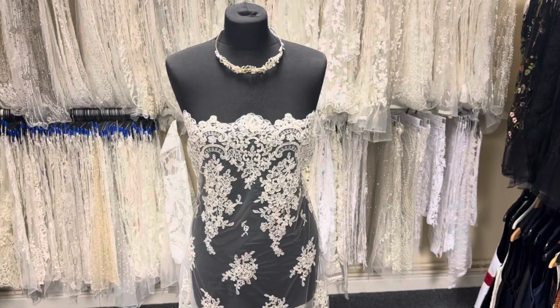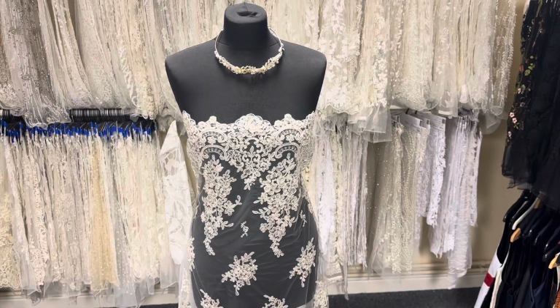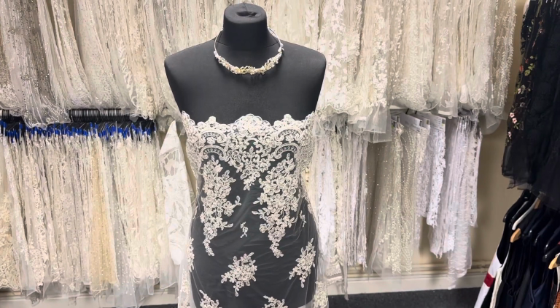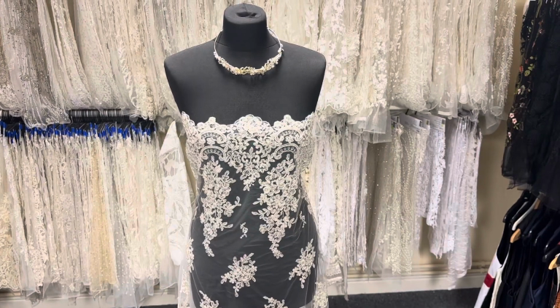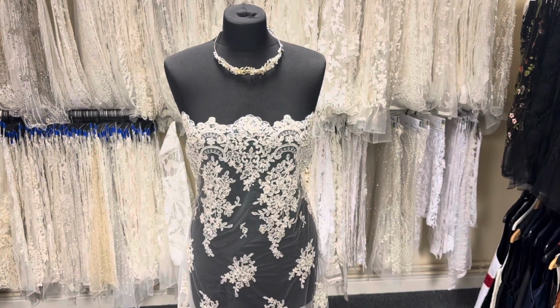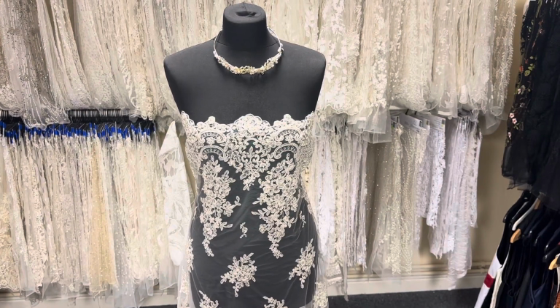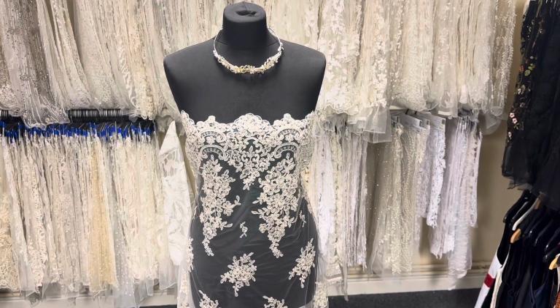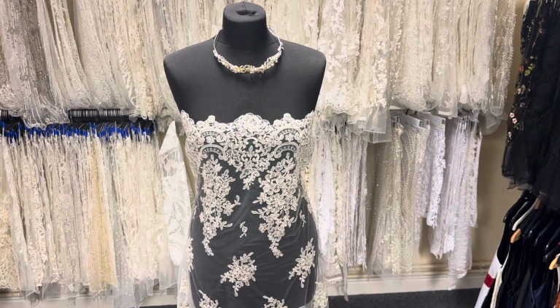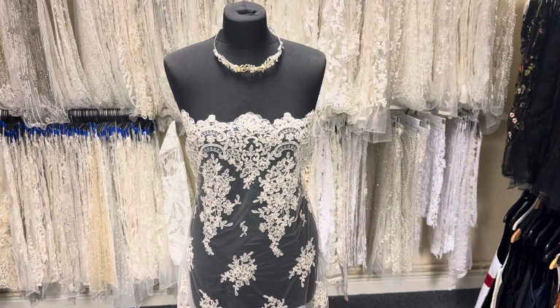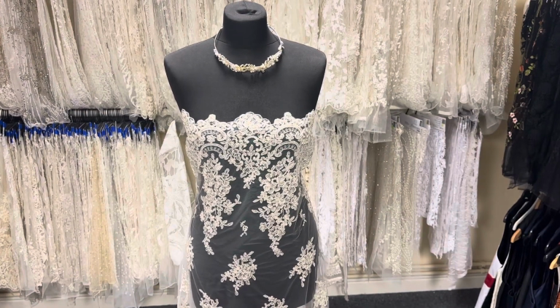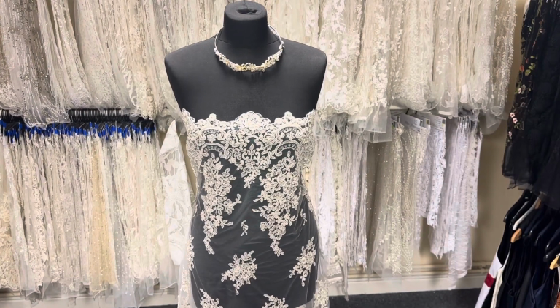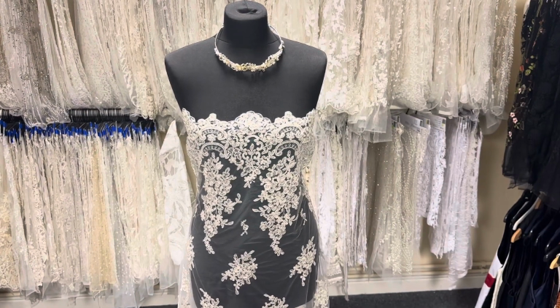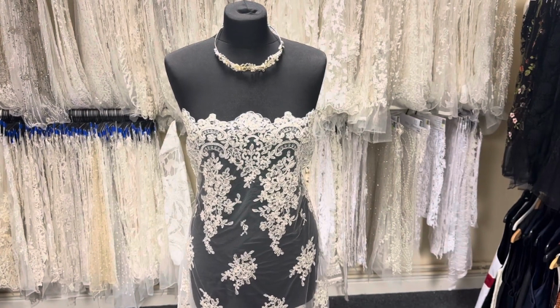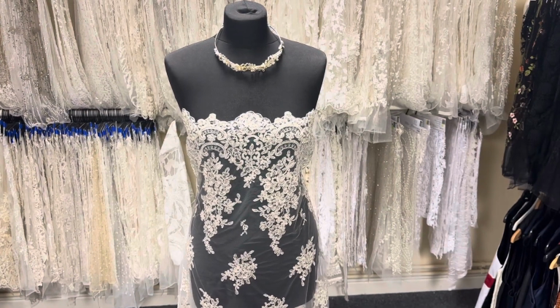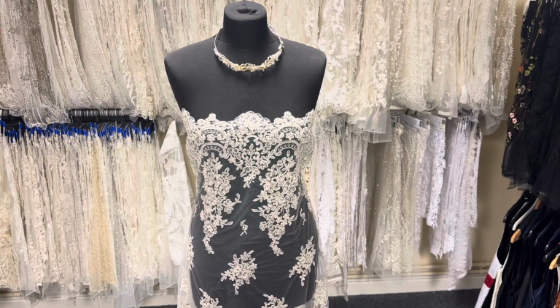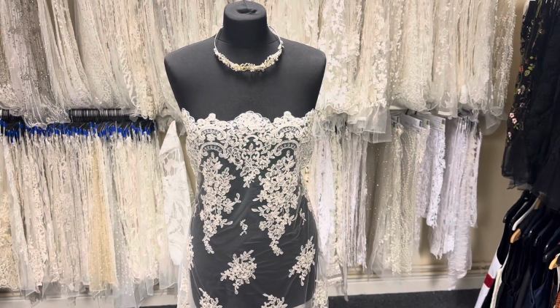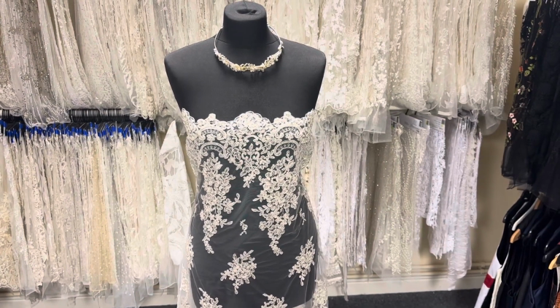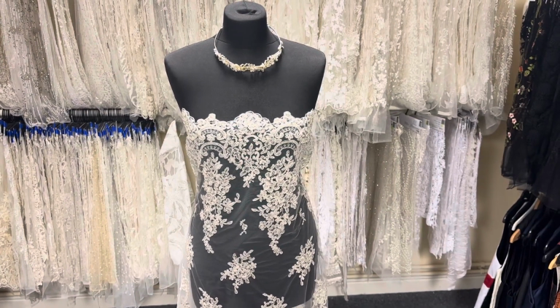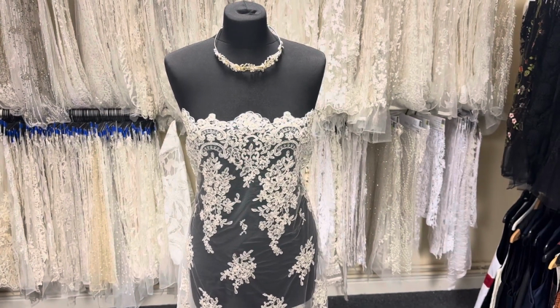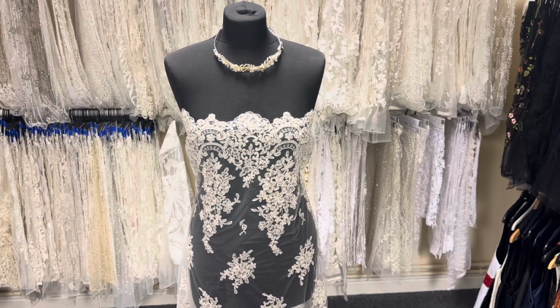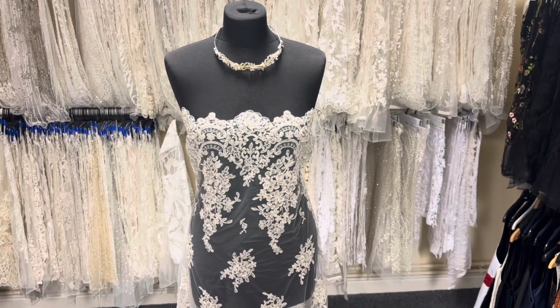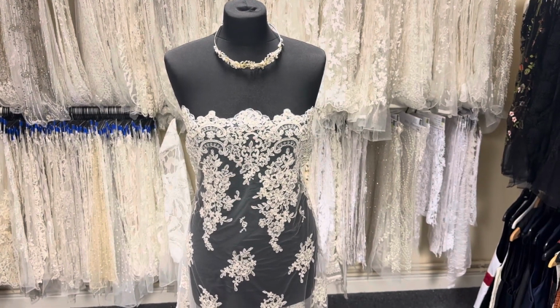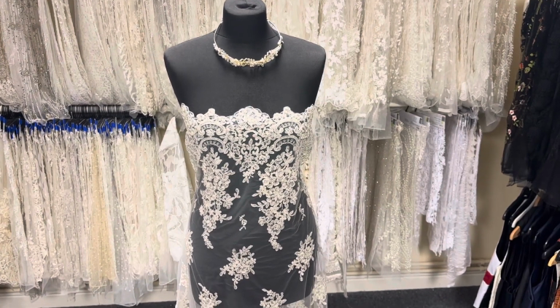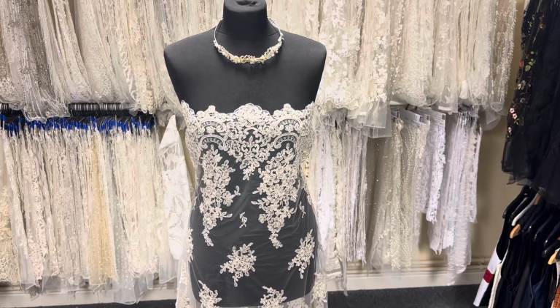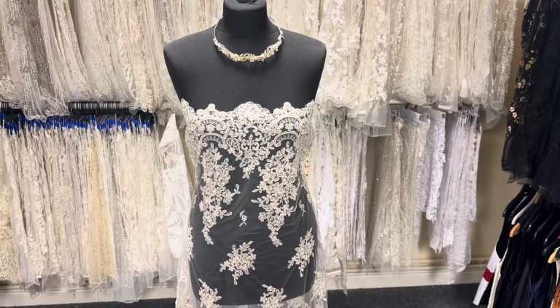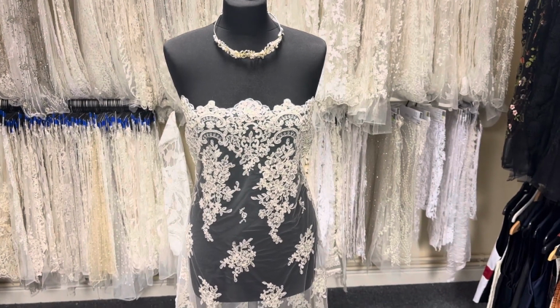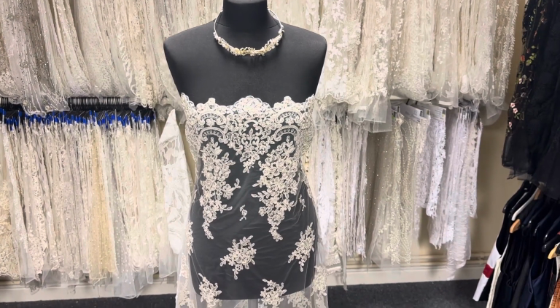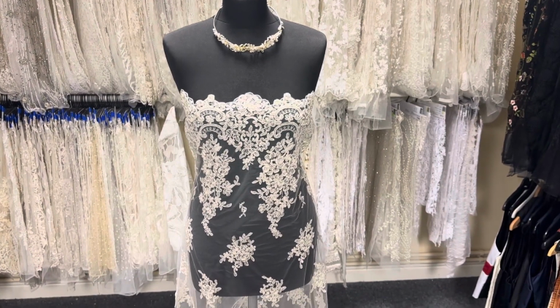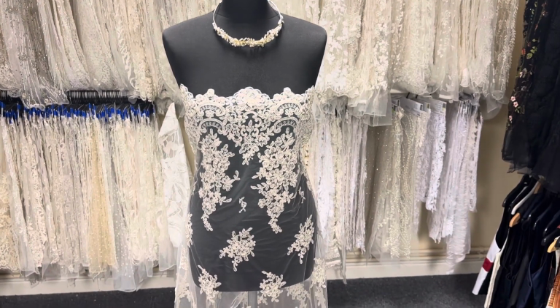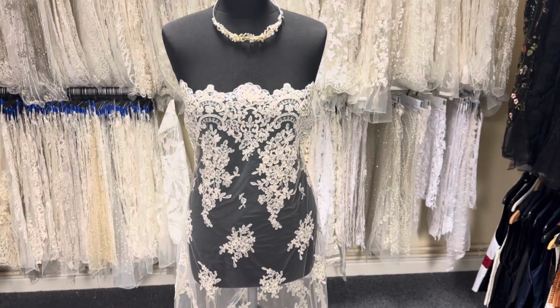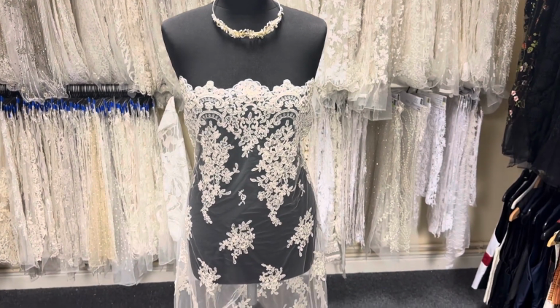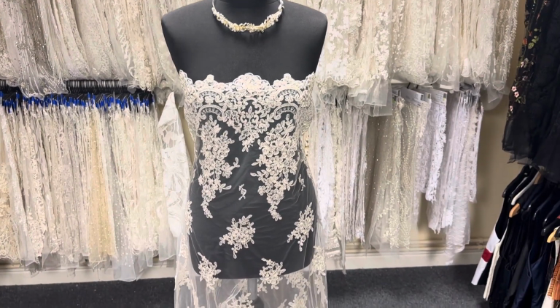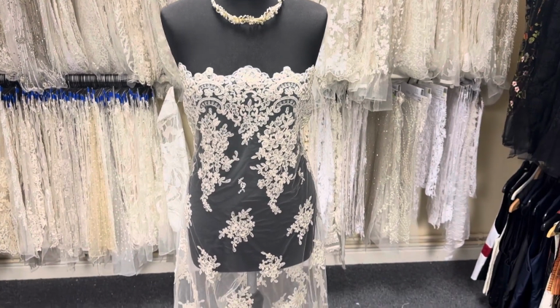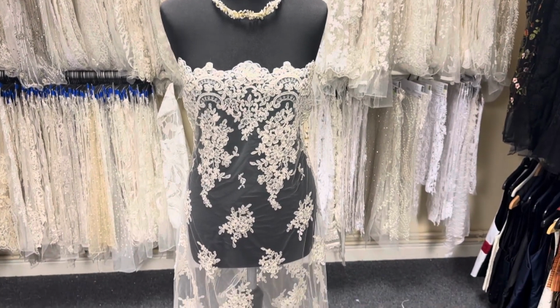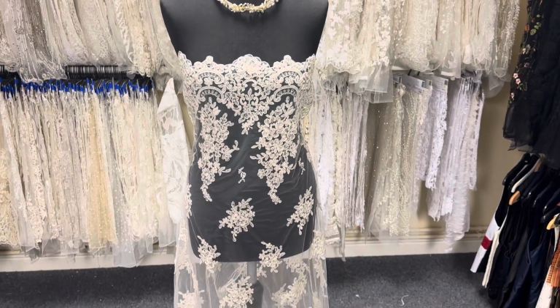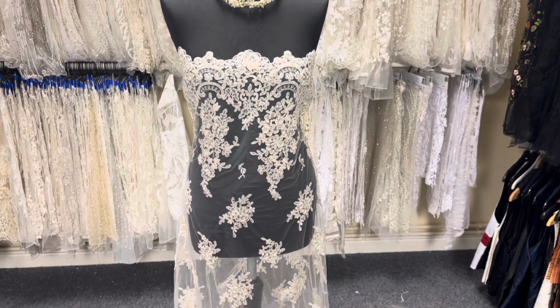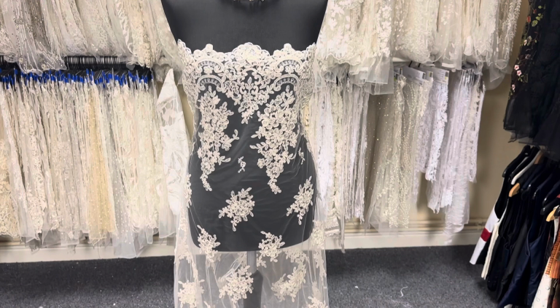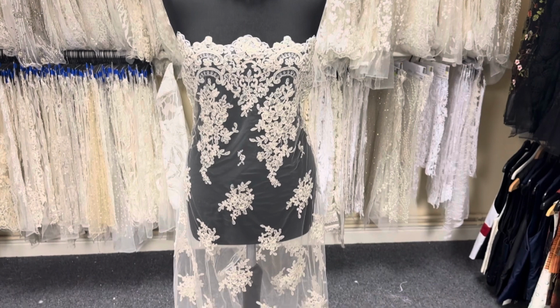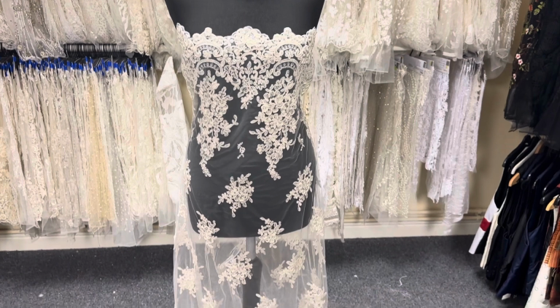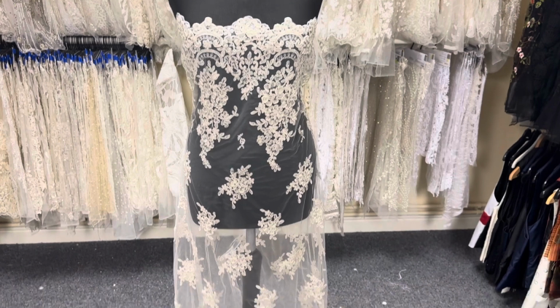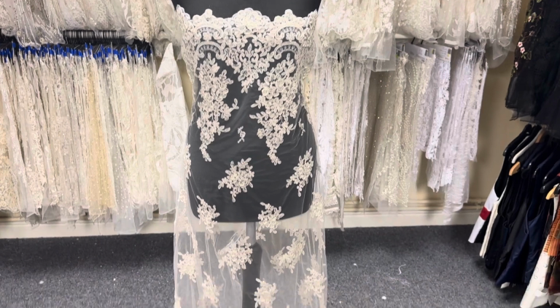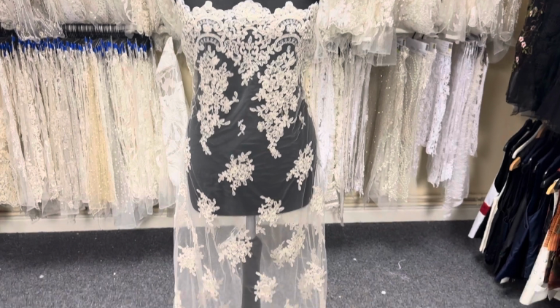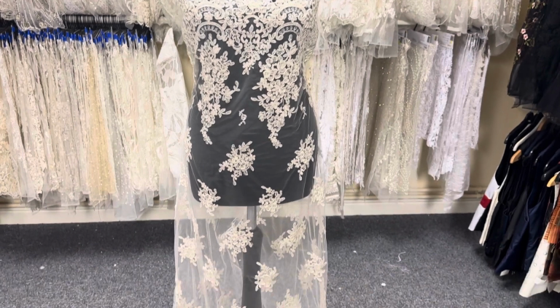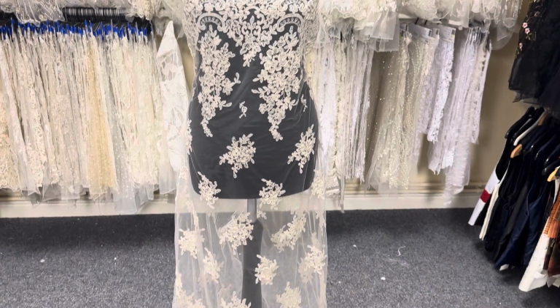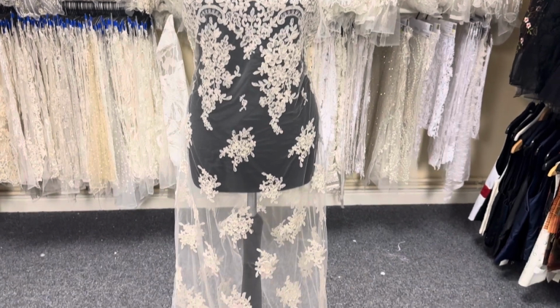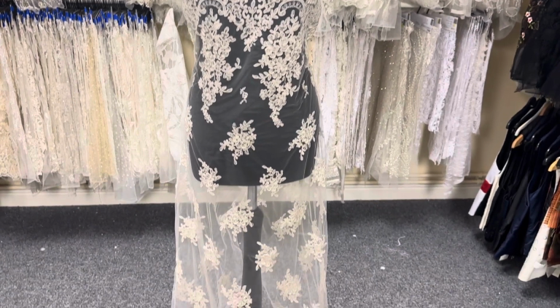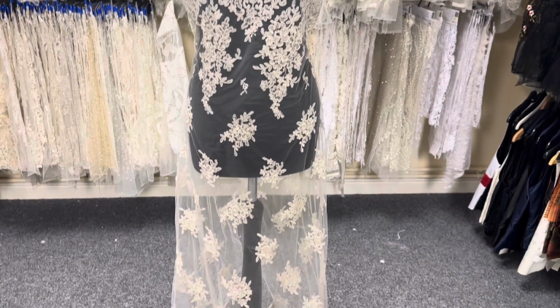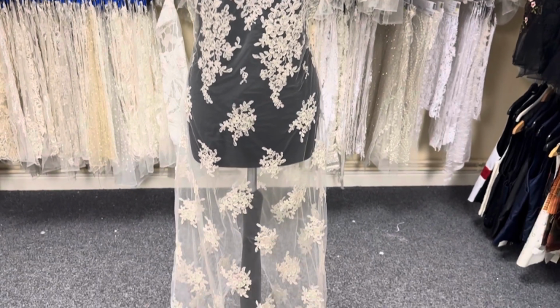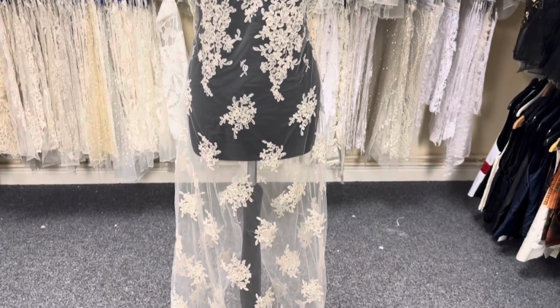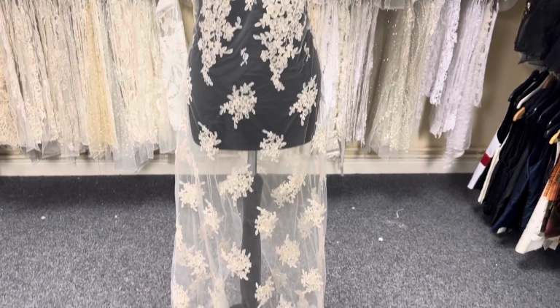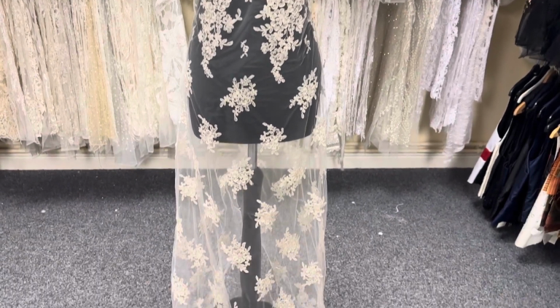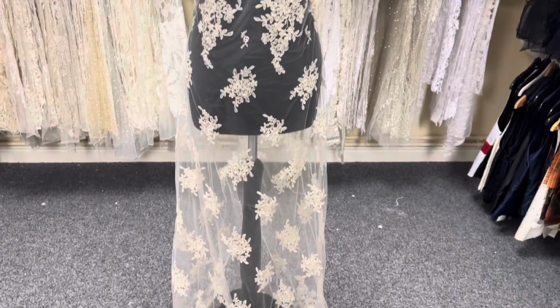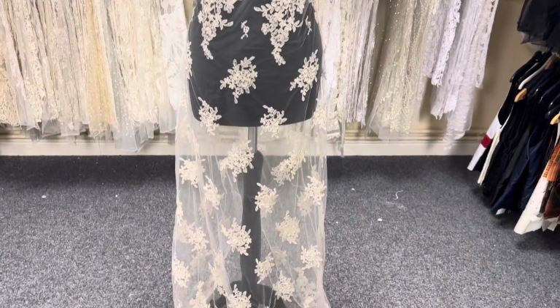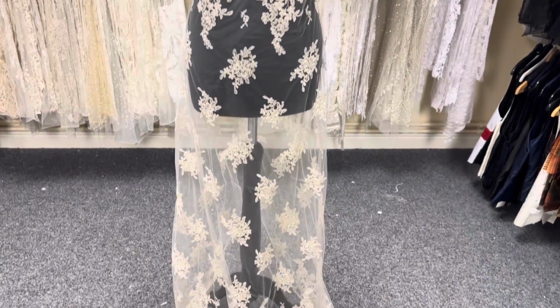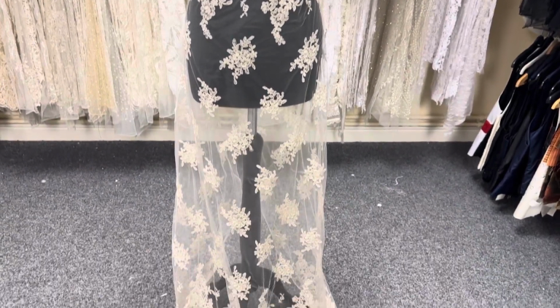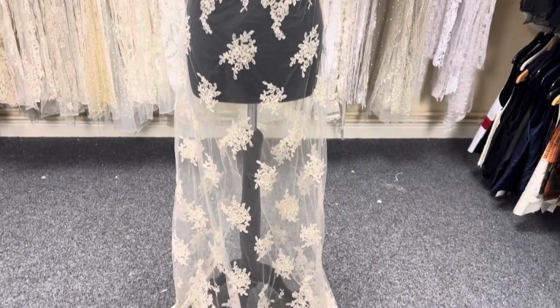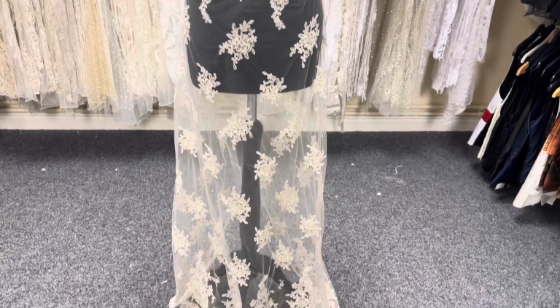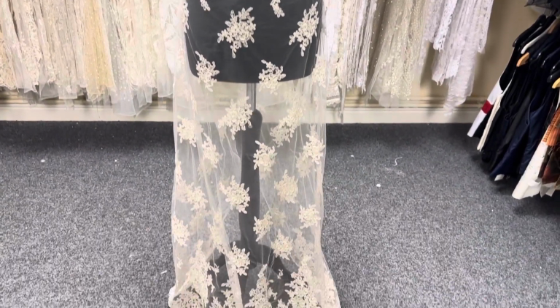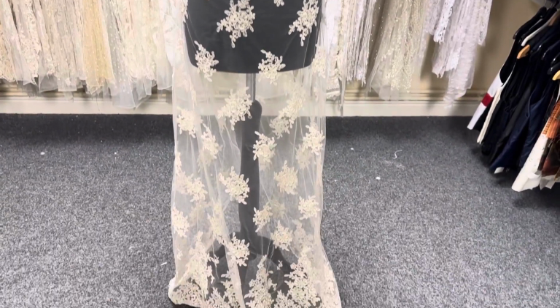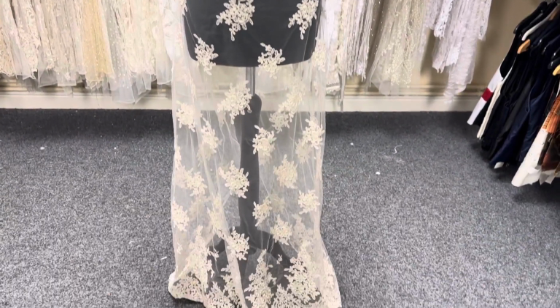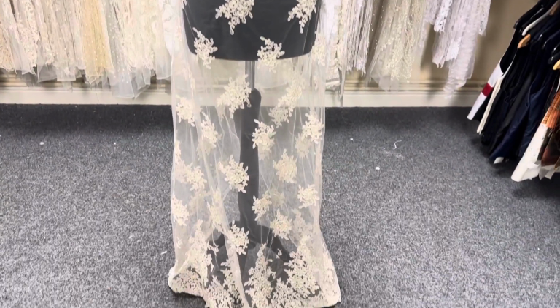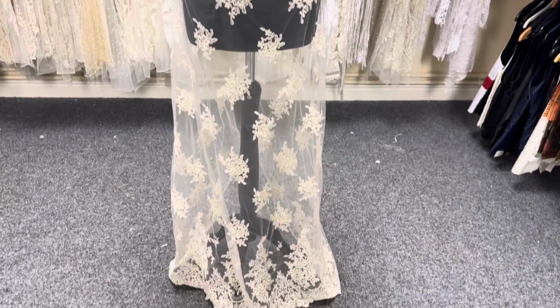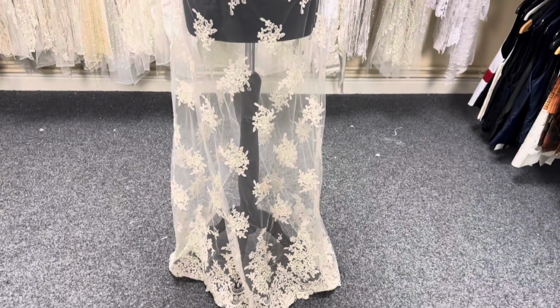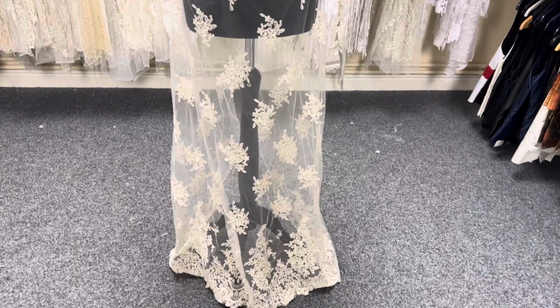Good afternoon from Bridal Fabrics. Today I want to tell you about Belinda lace, and here it is in ivory. We also offer it in white.